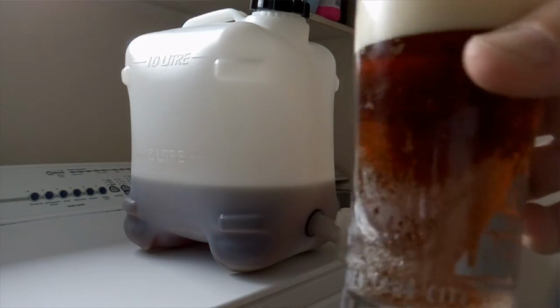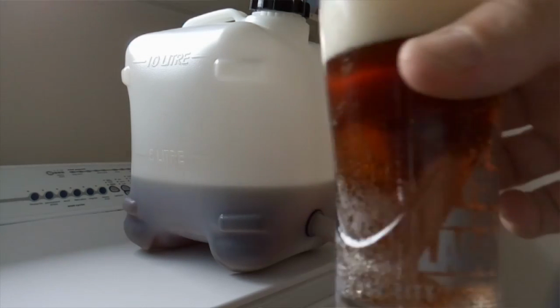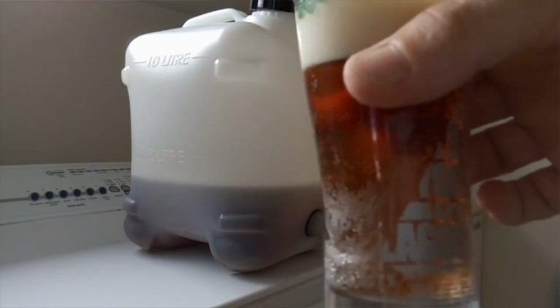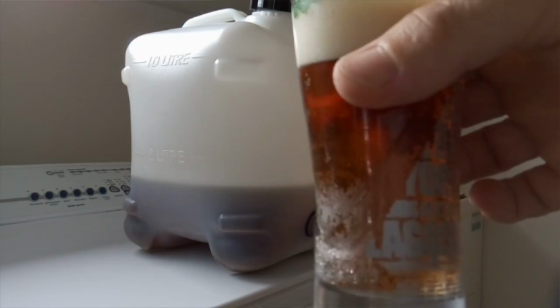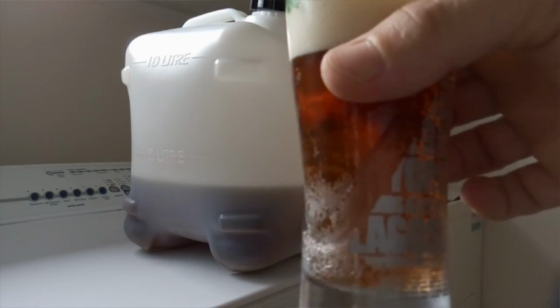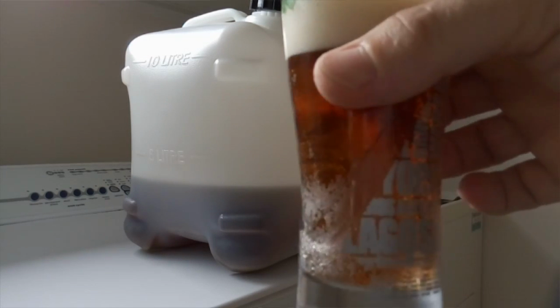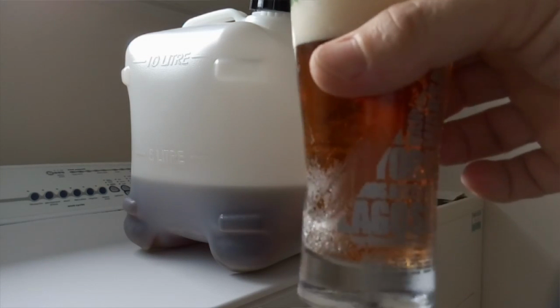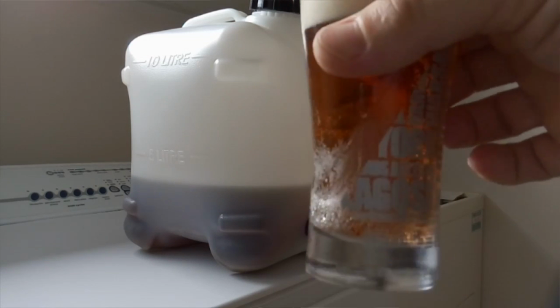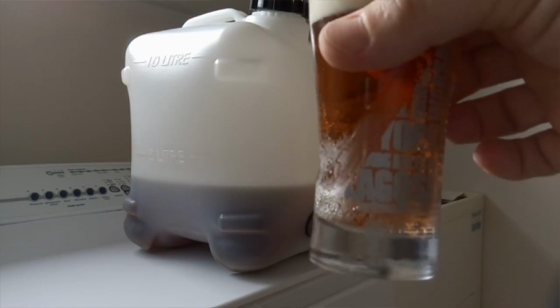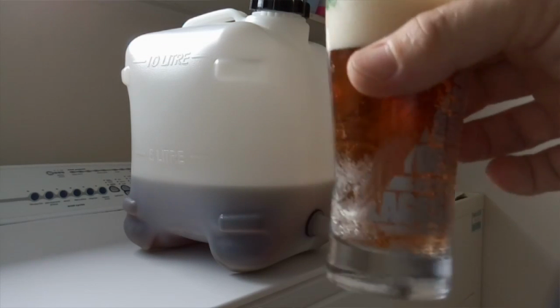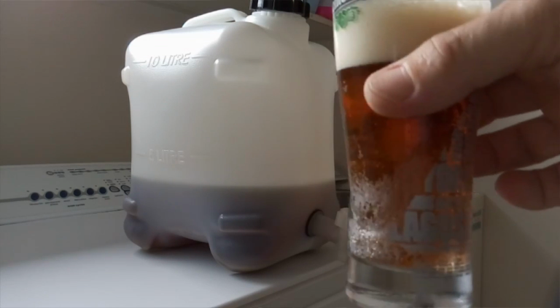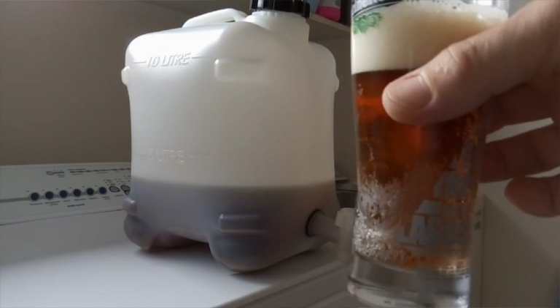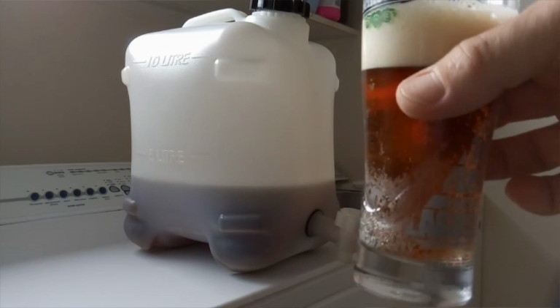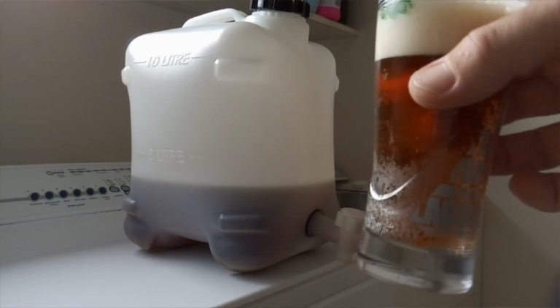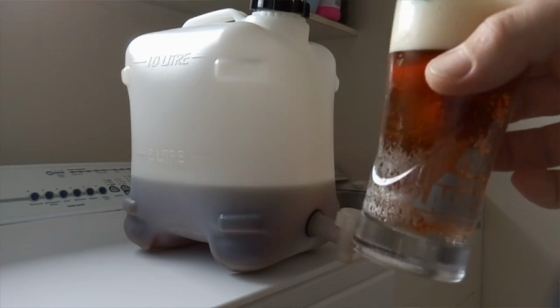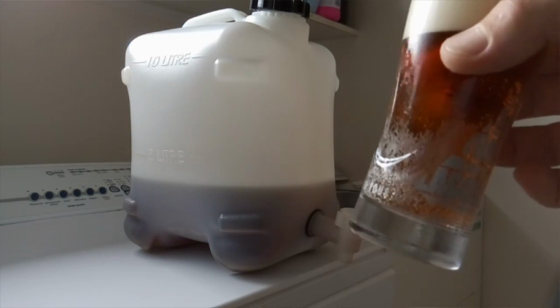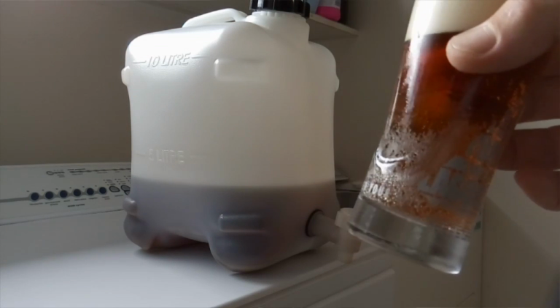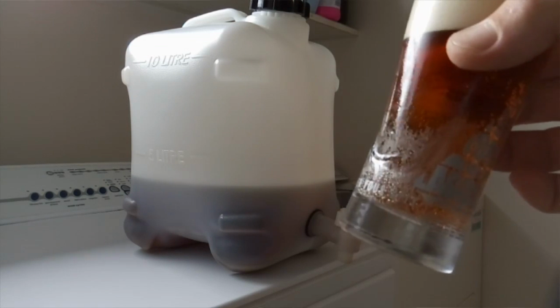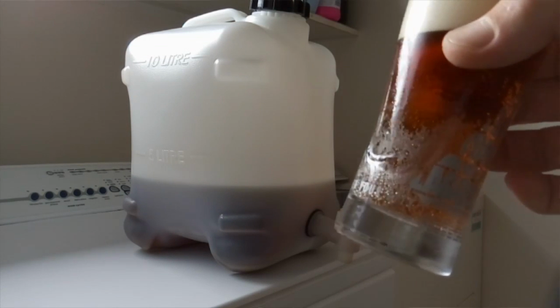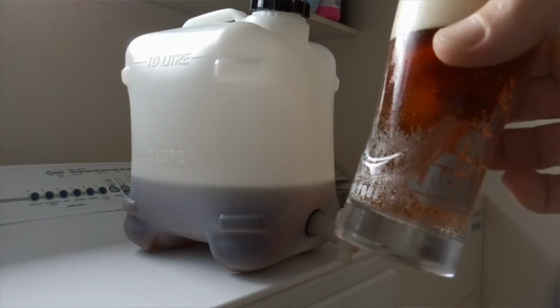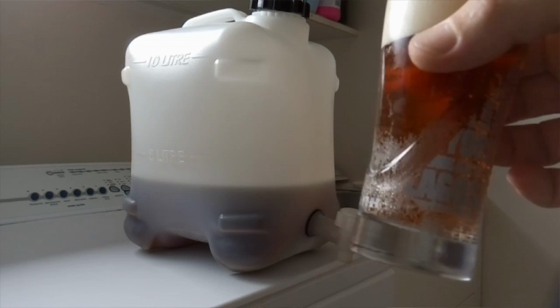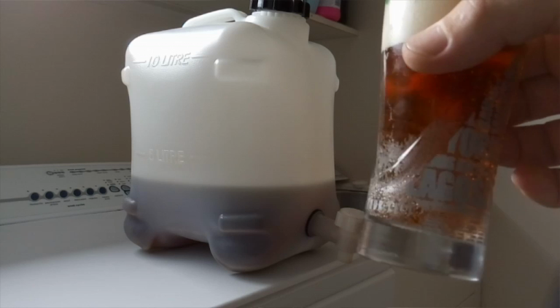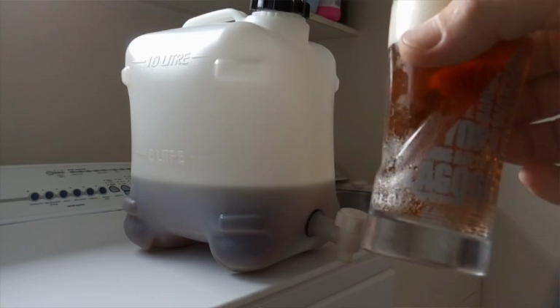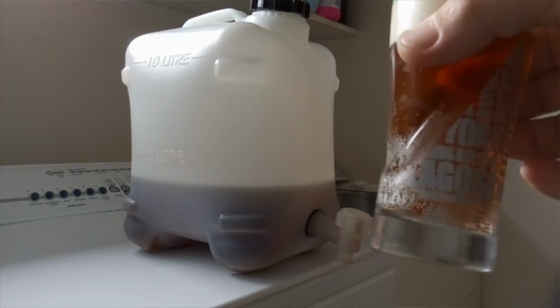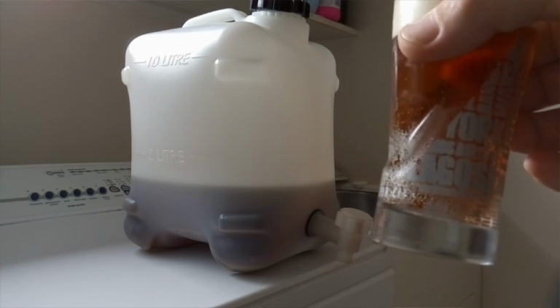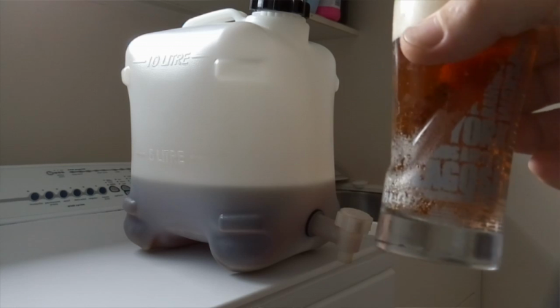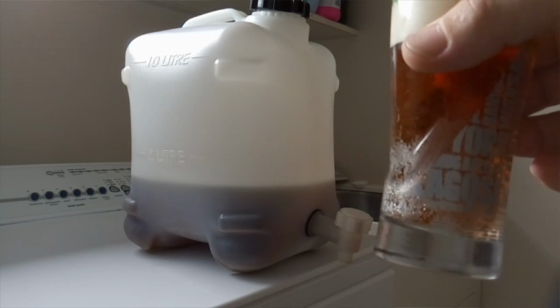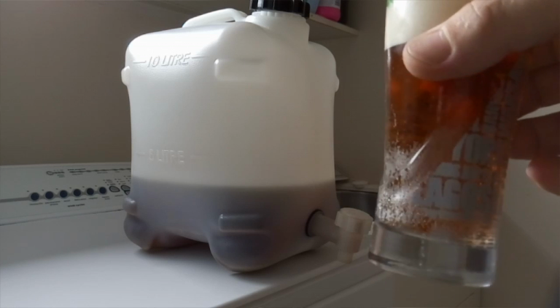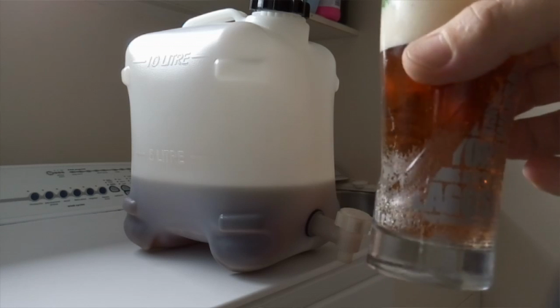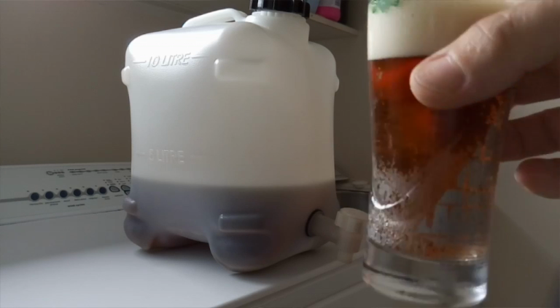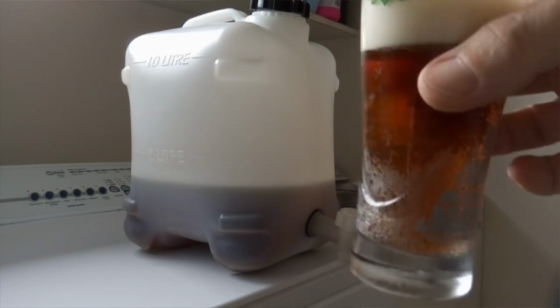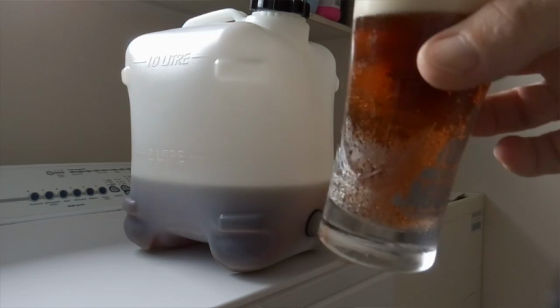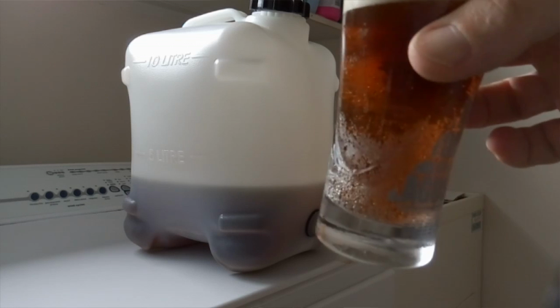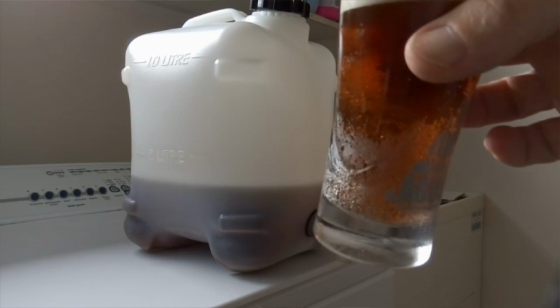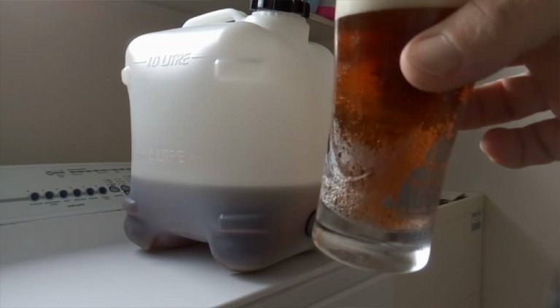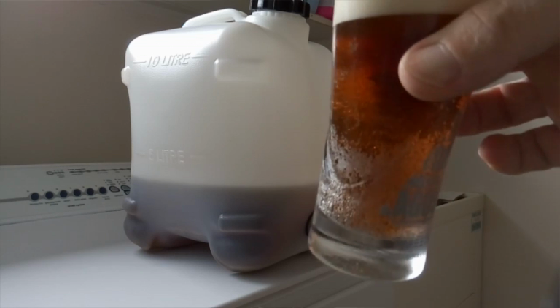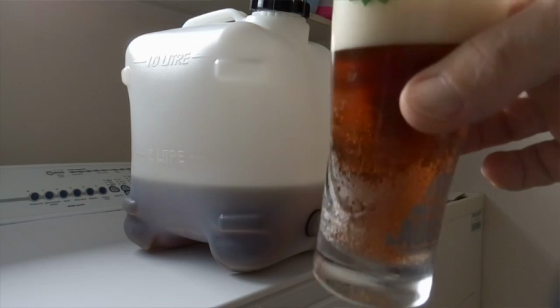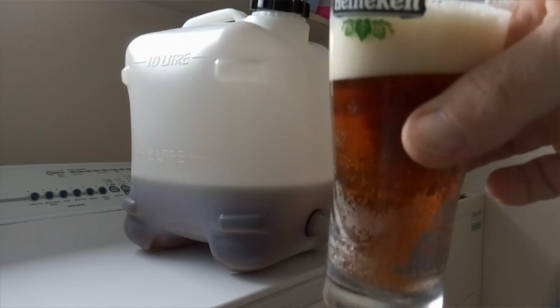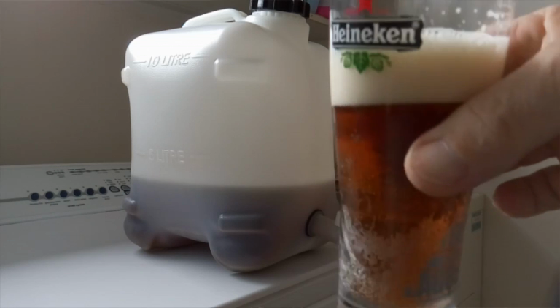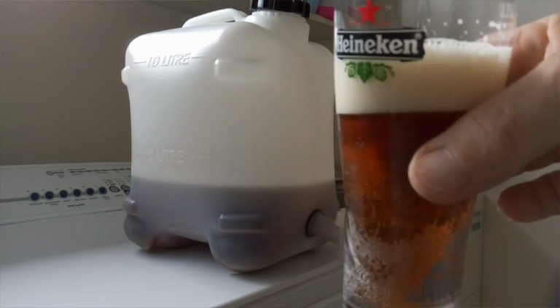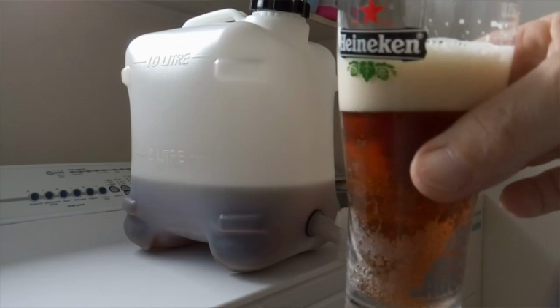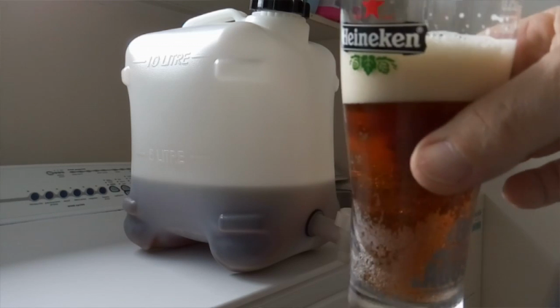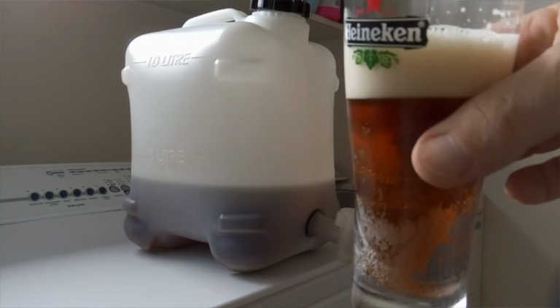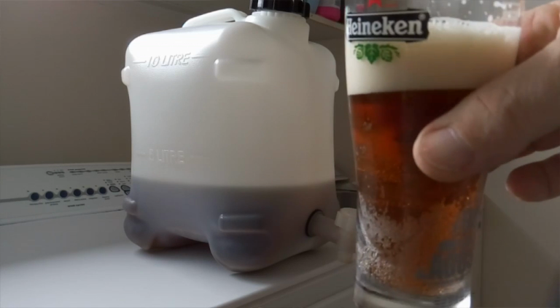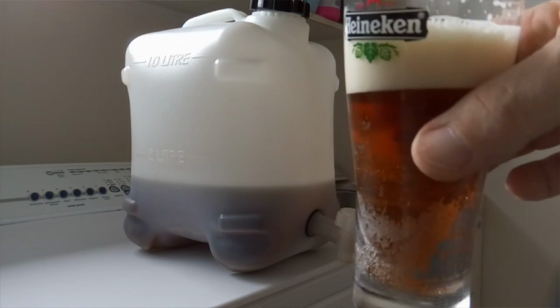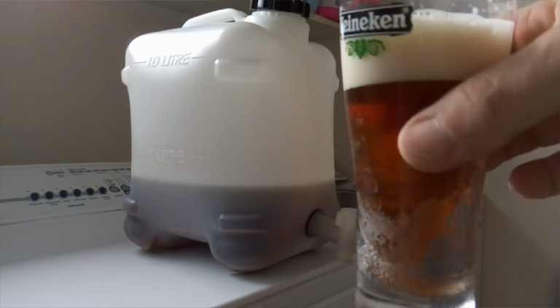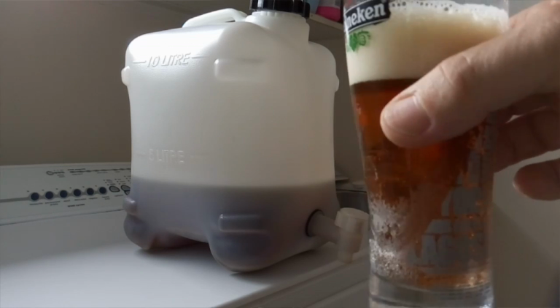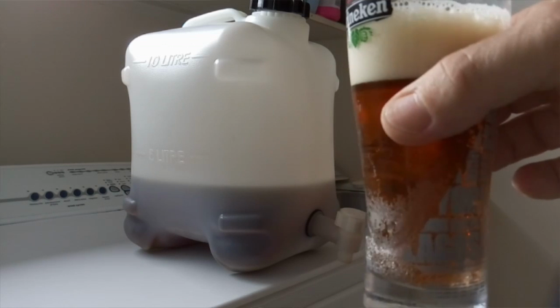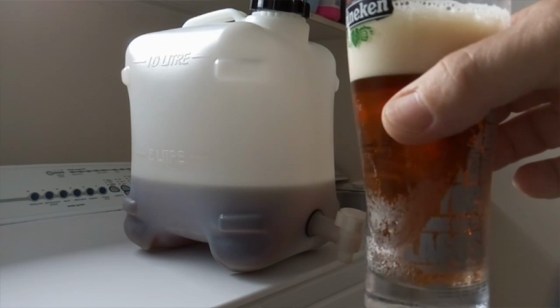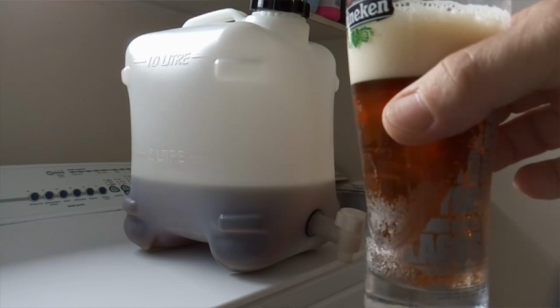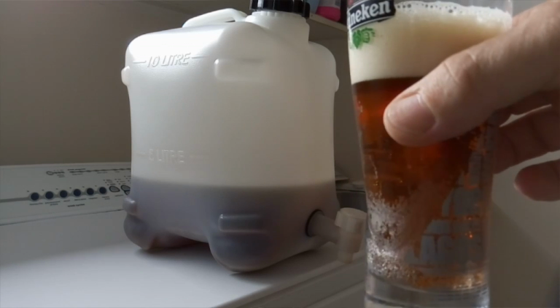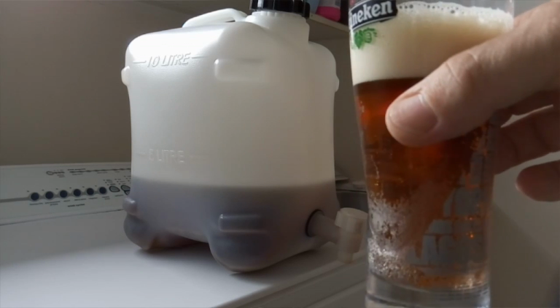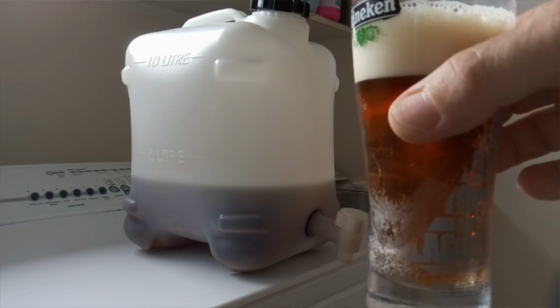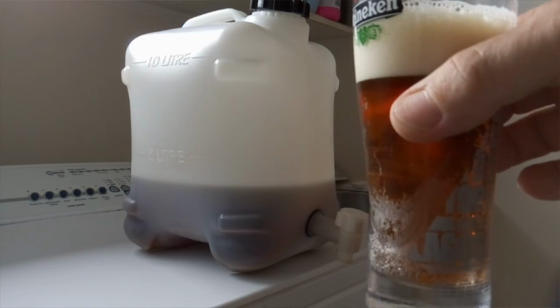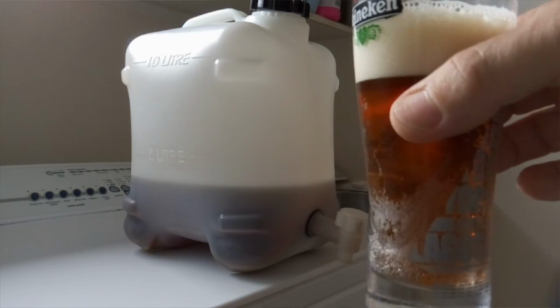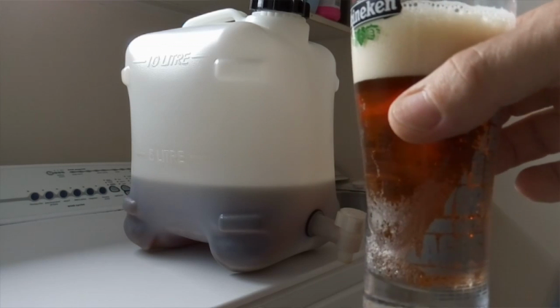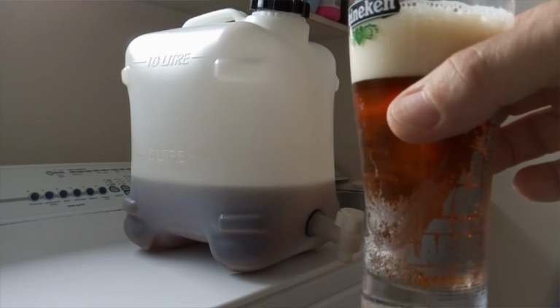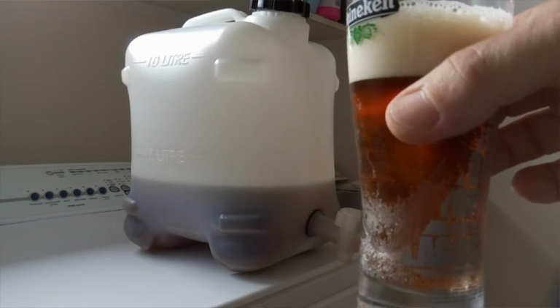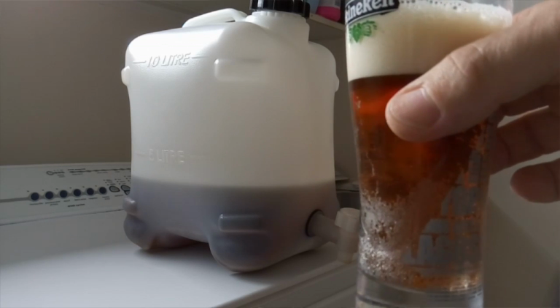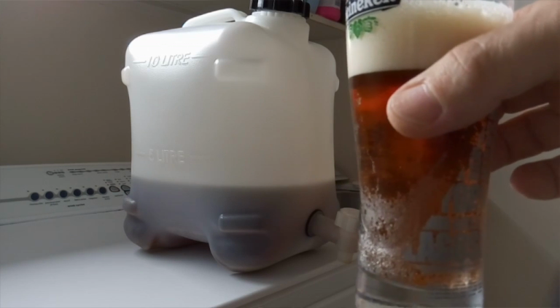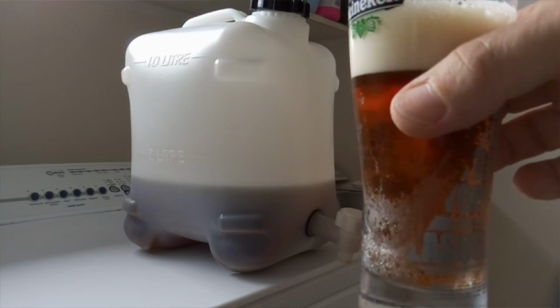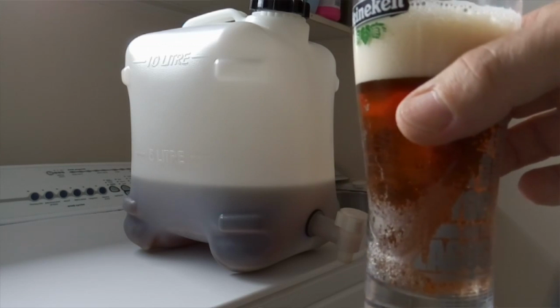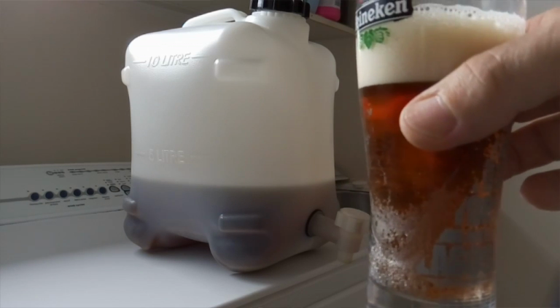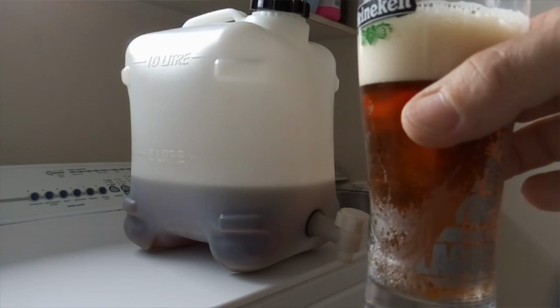It fits in the fridge nicely, so very happy with it. Okay guys, we'll catch you next time. Thanks for watching.